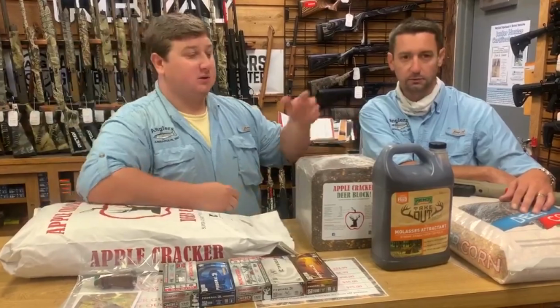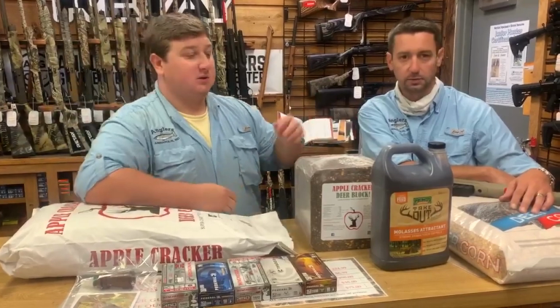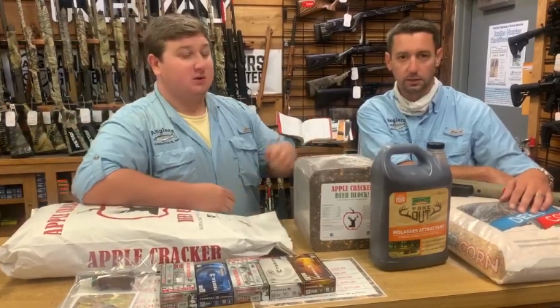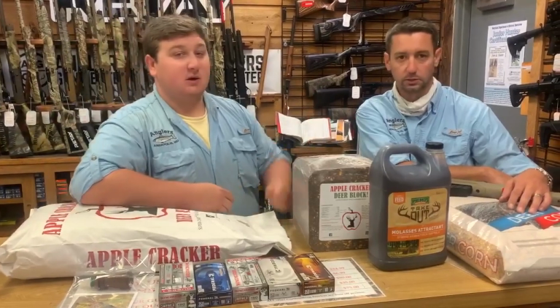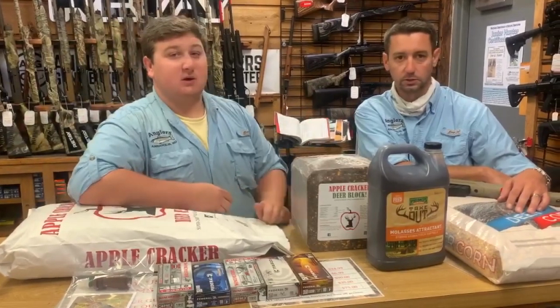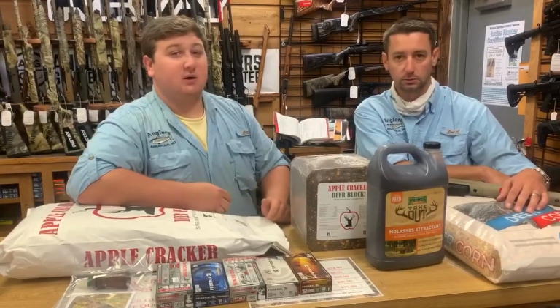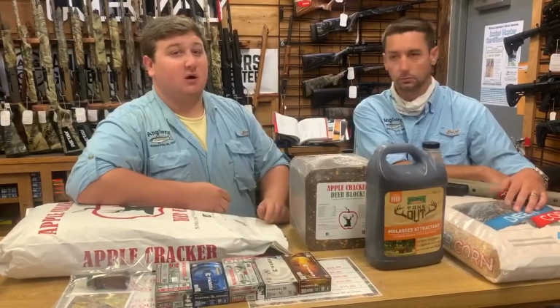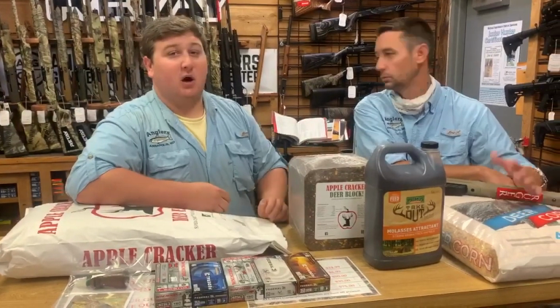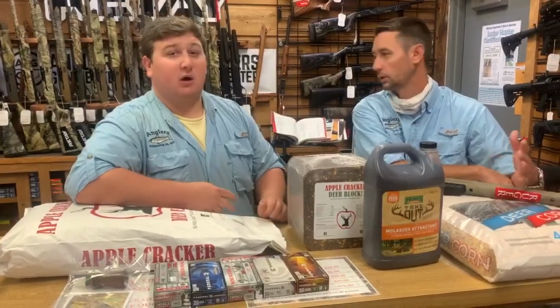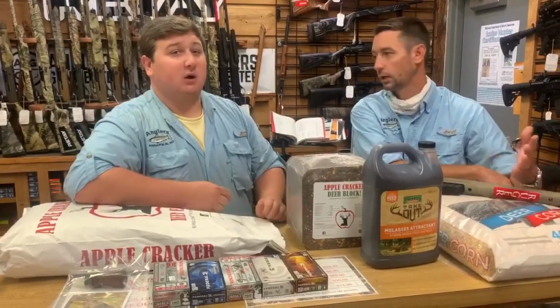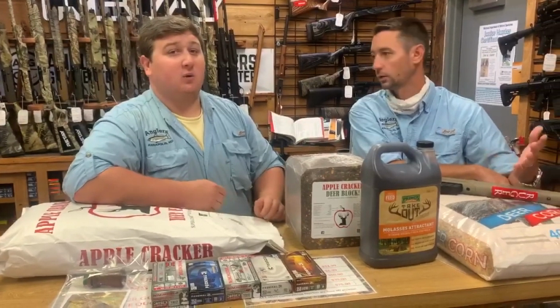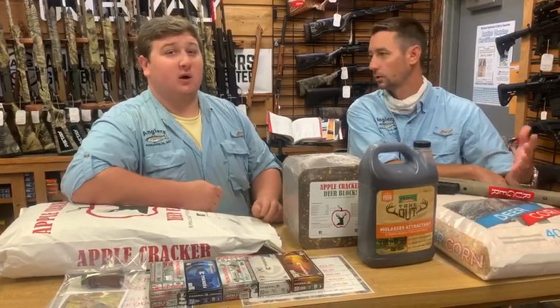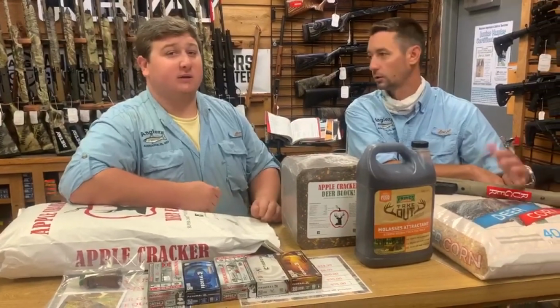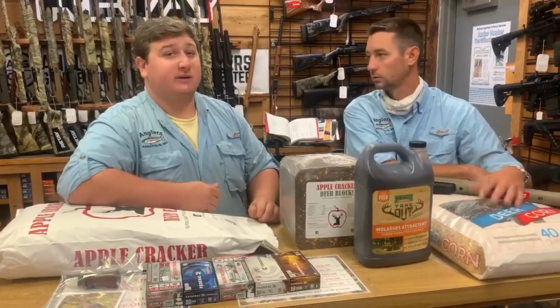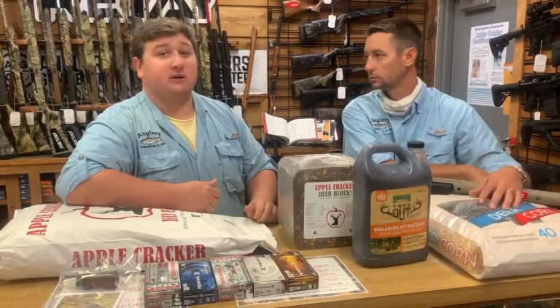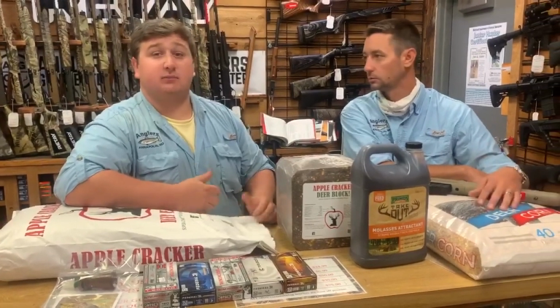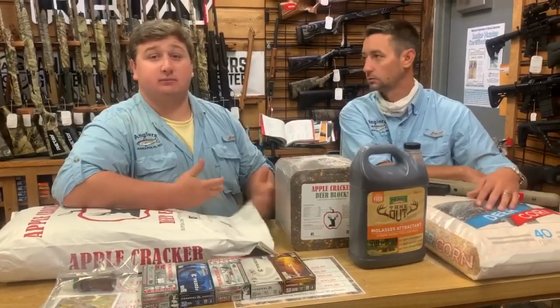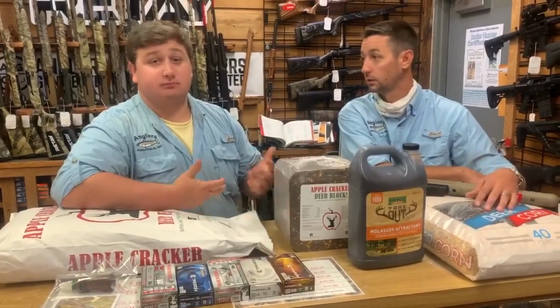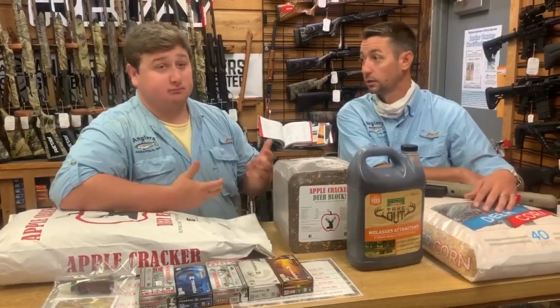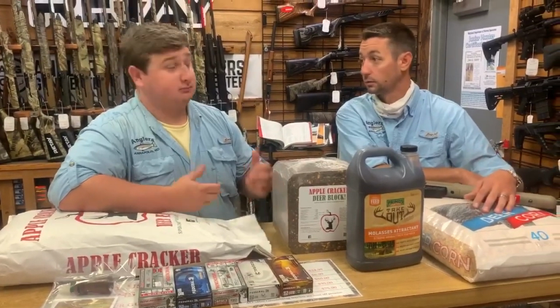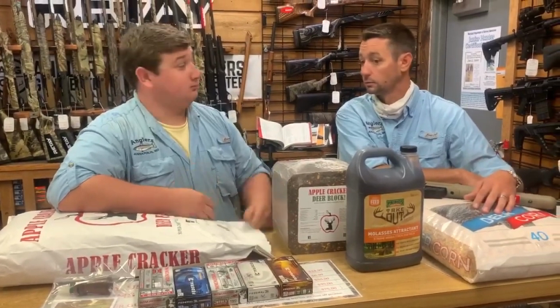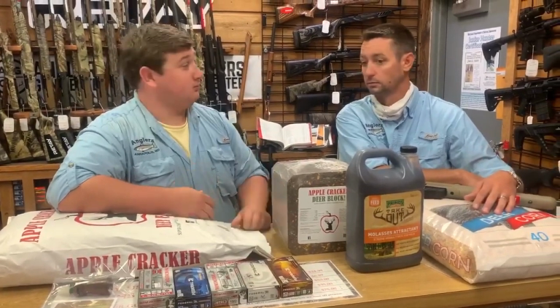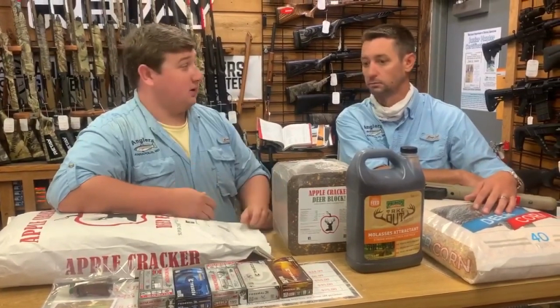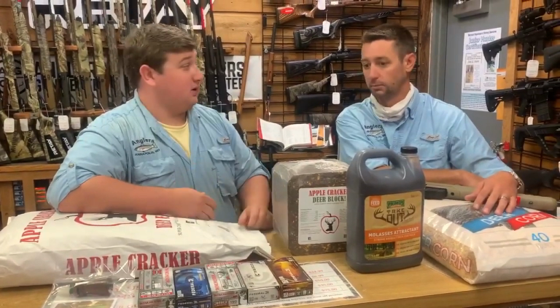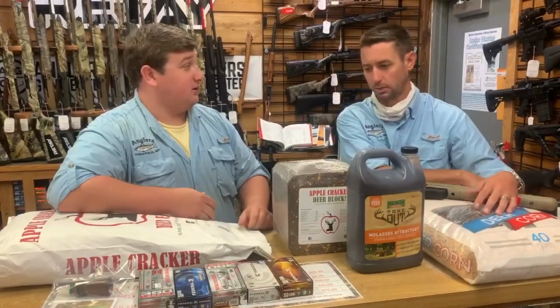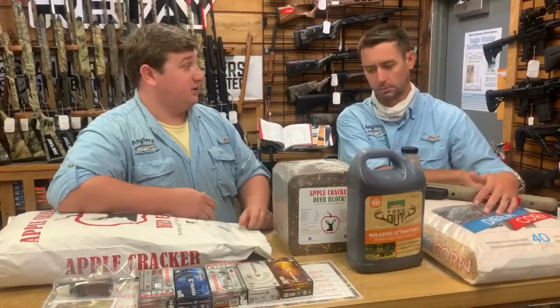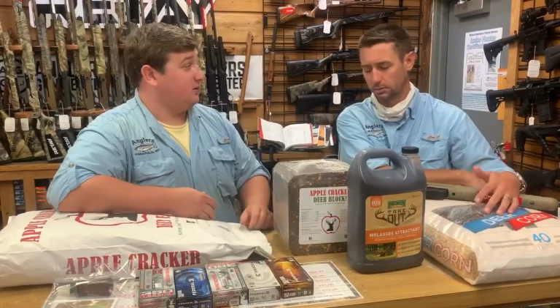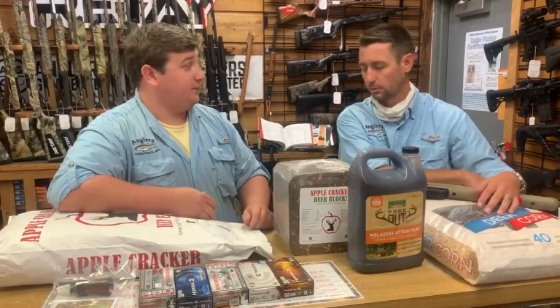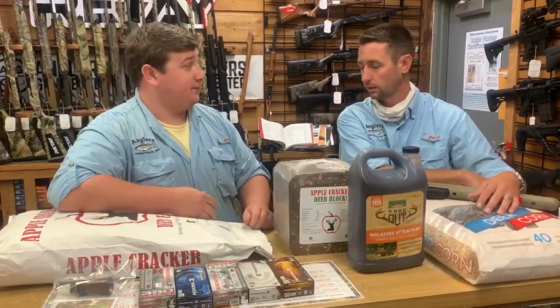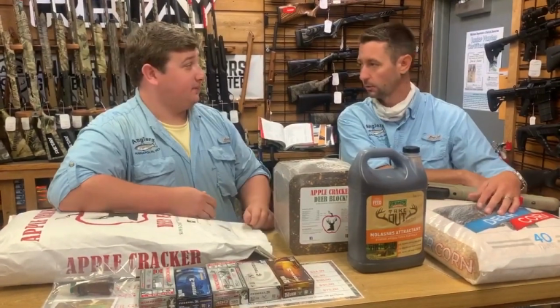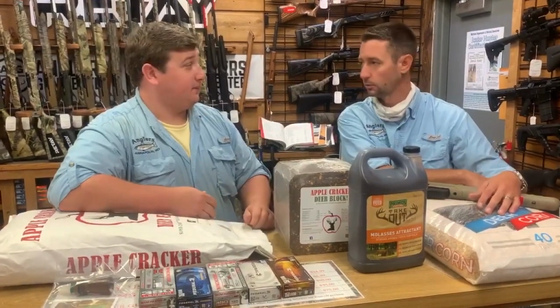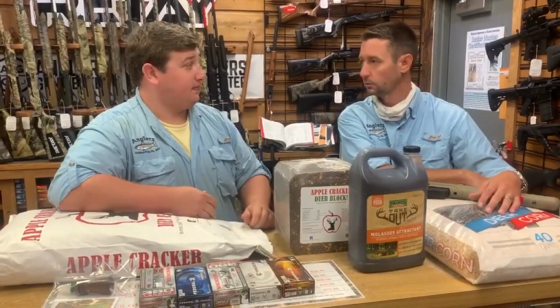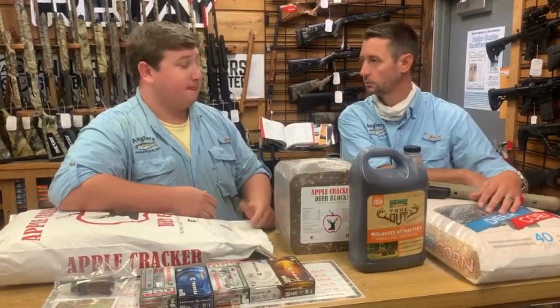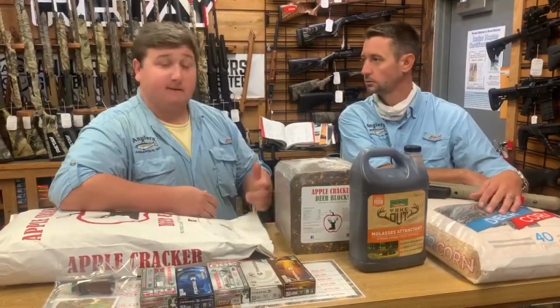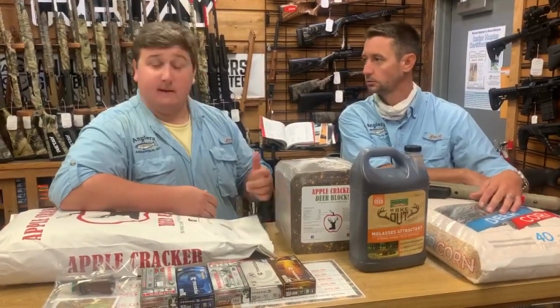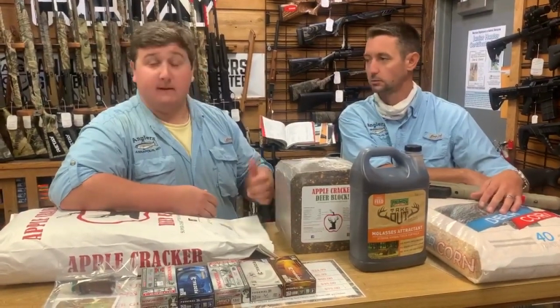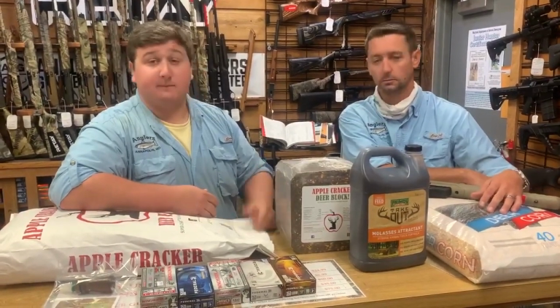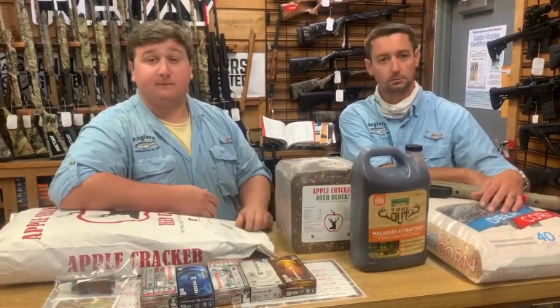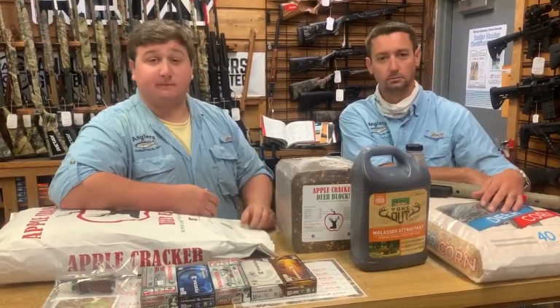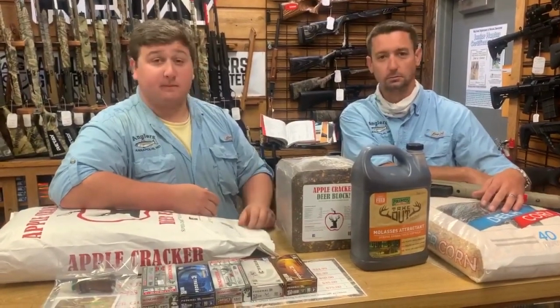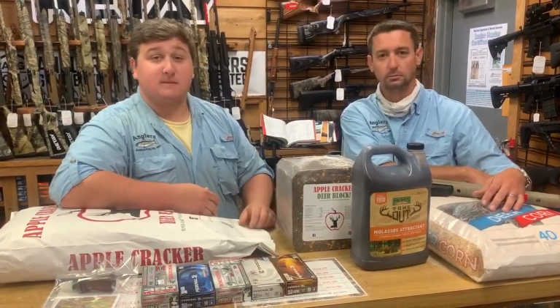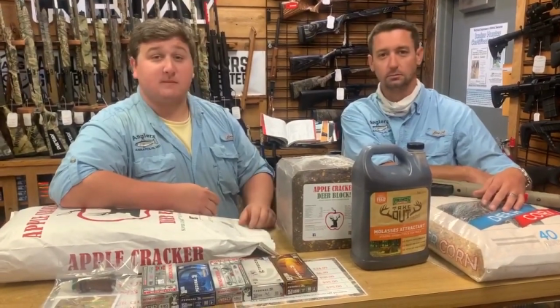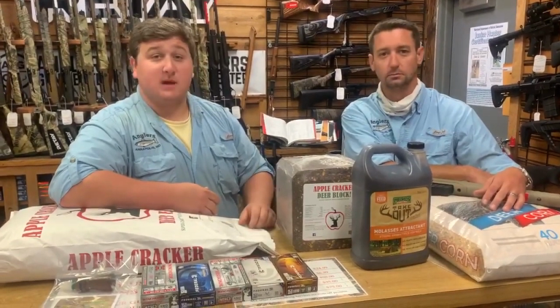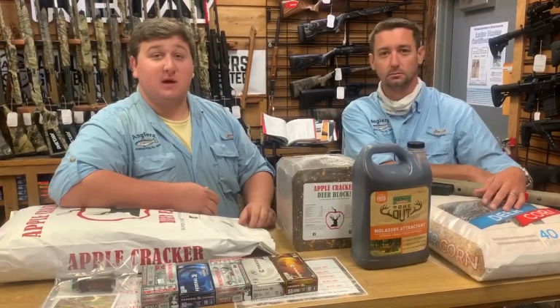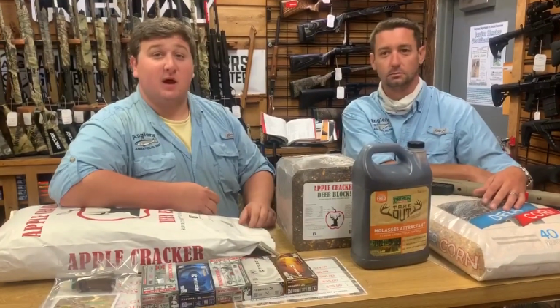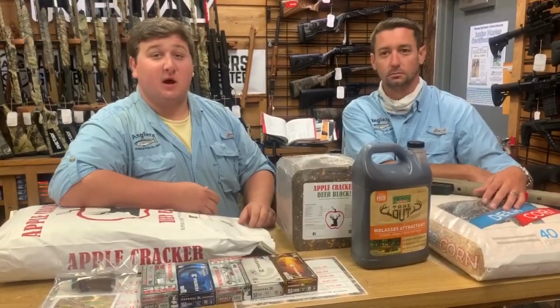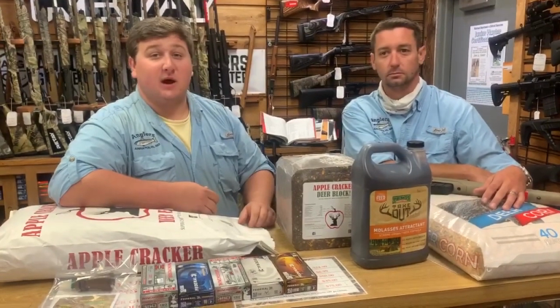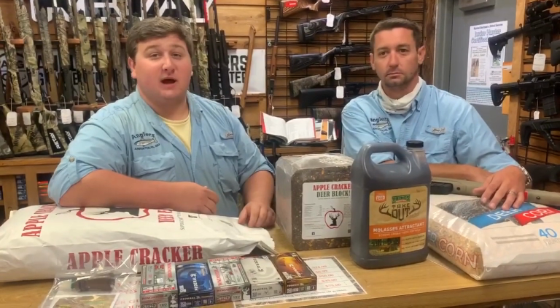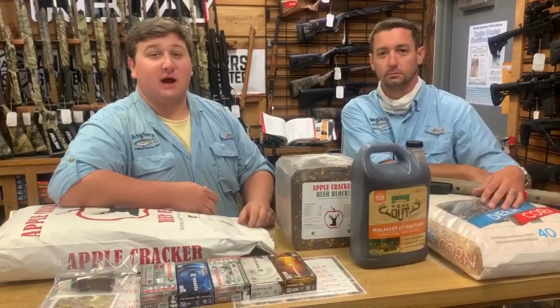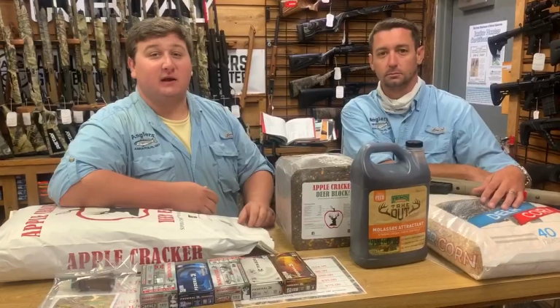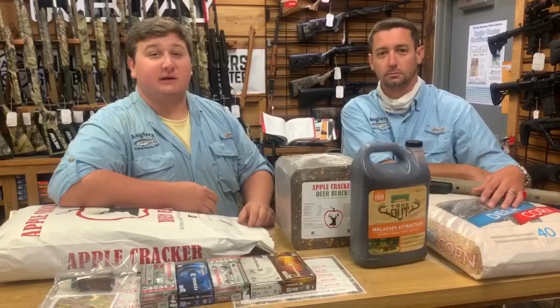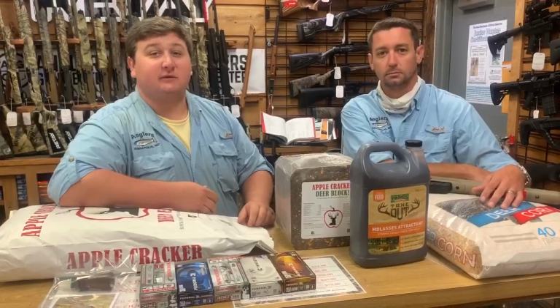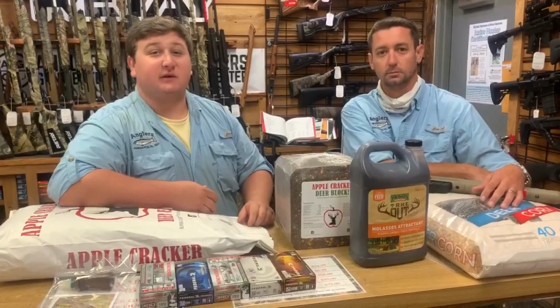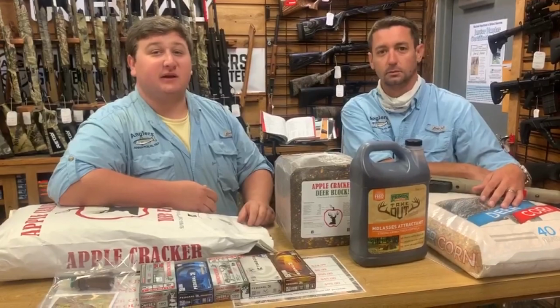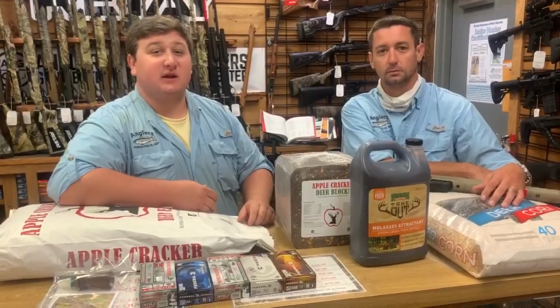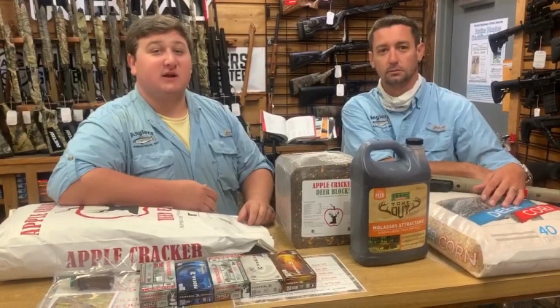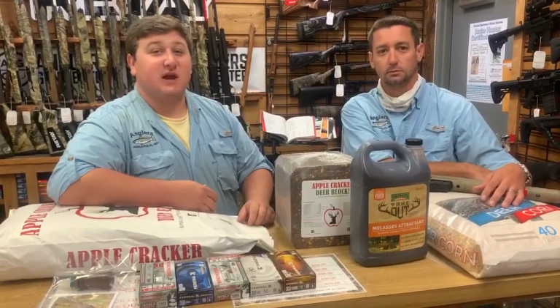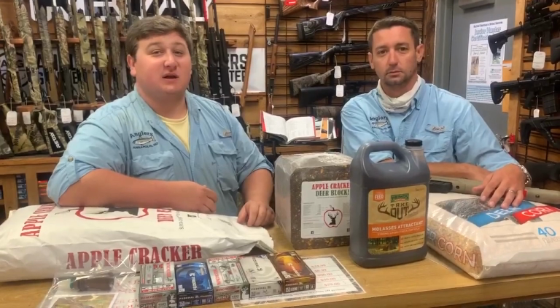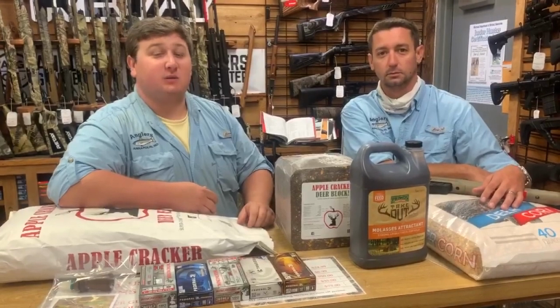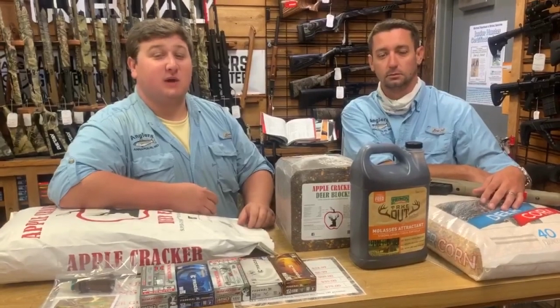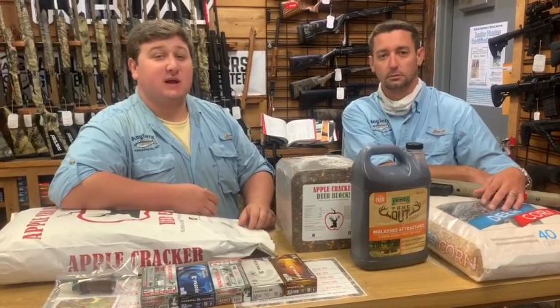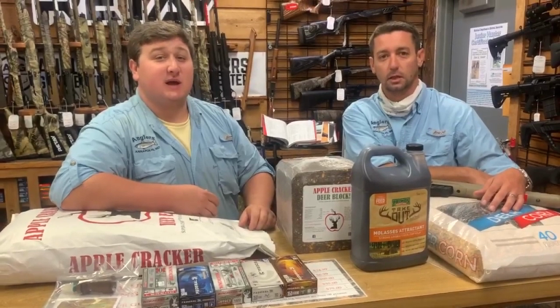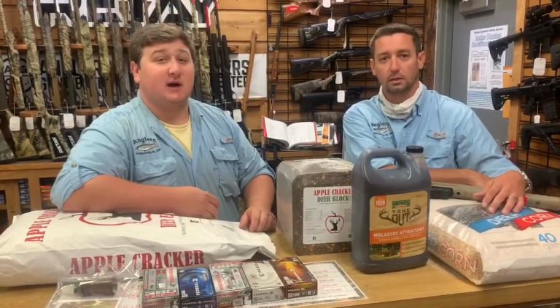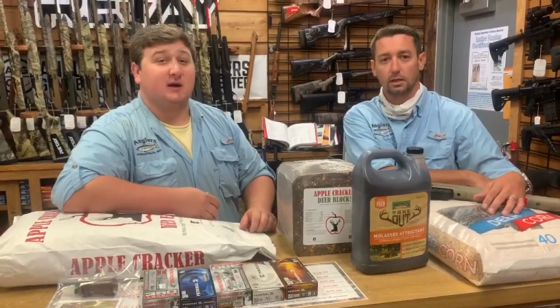Come on in — get some molasses, some deer corn, 350 Legend rifles, pick up some ammo all at once. All right guys, we'll see you next week on another episode of Guns and Stuff.